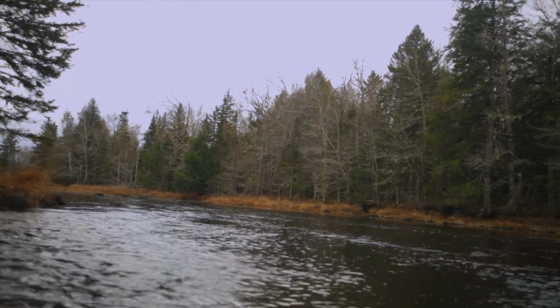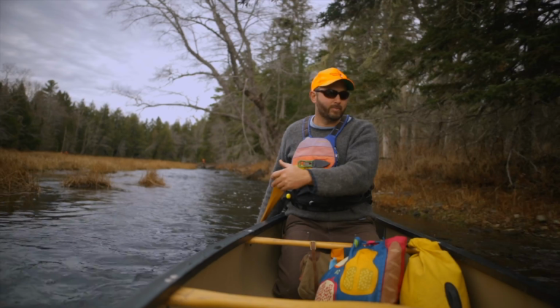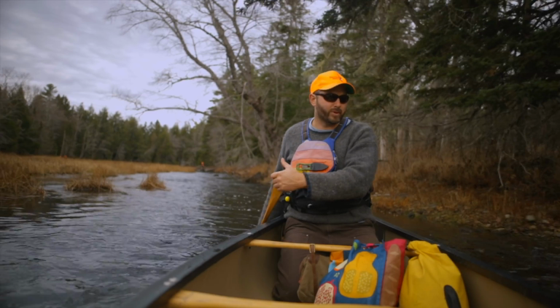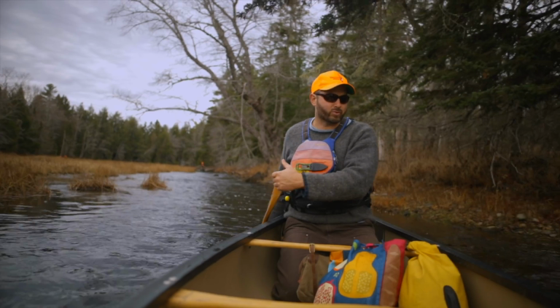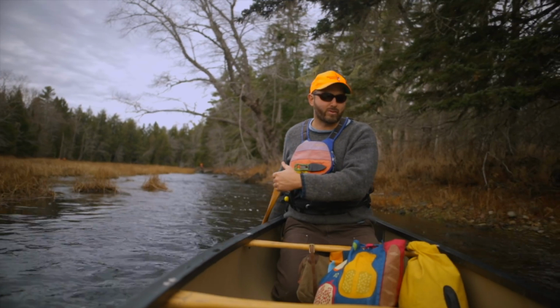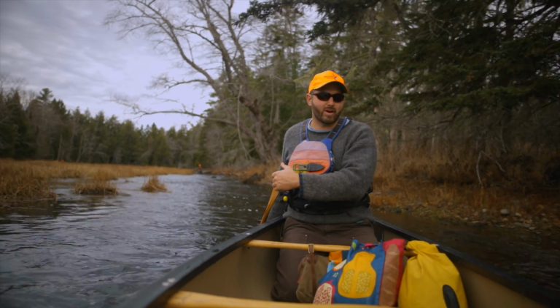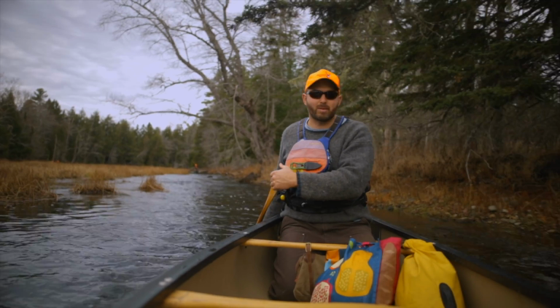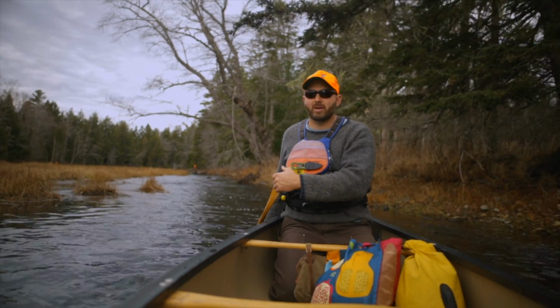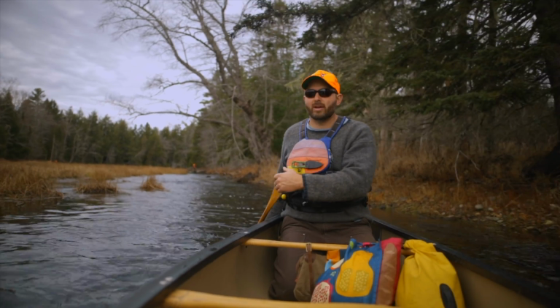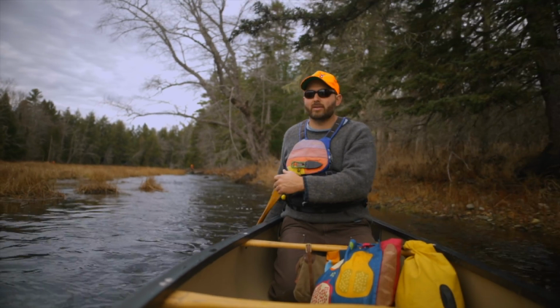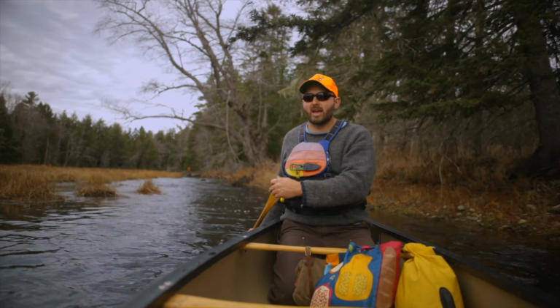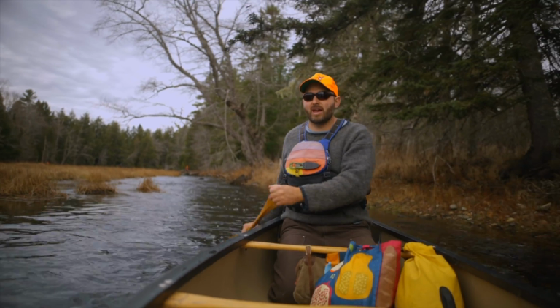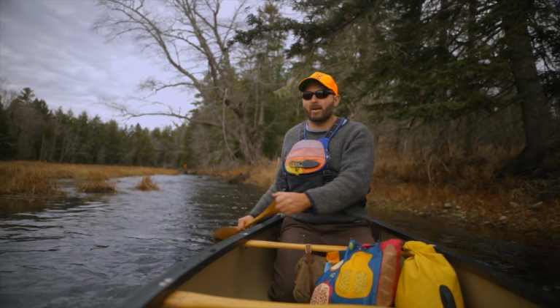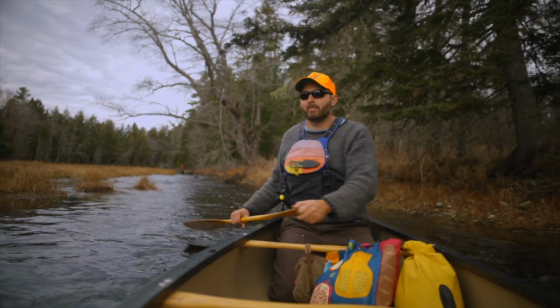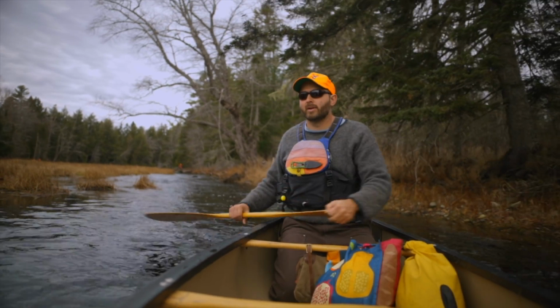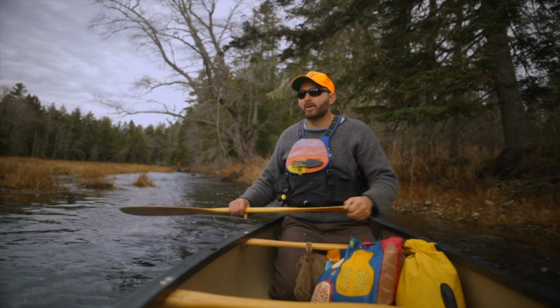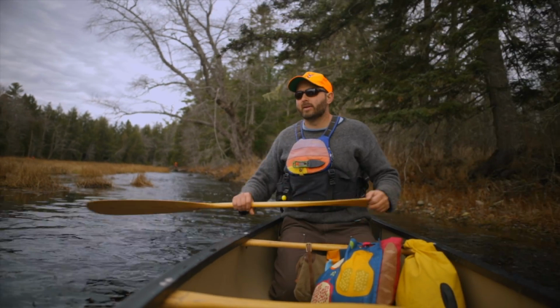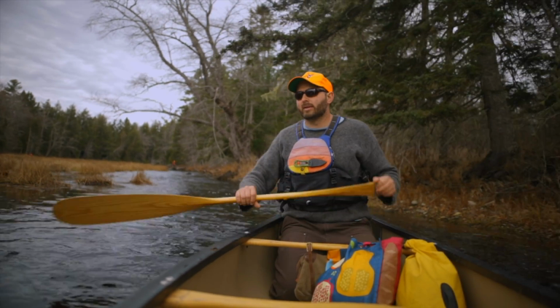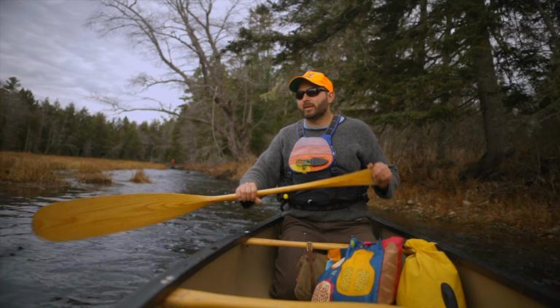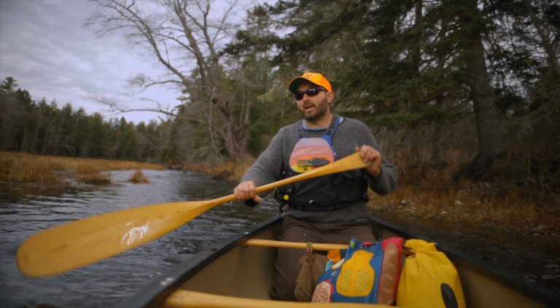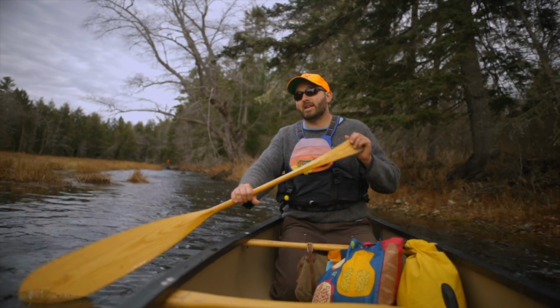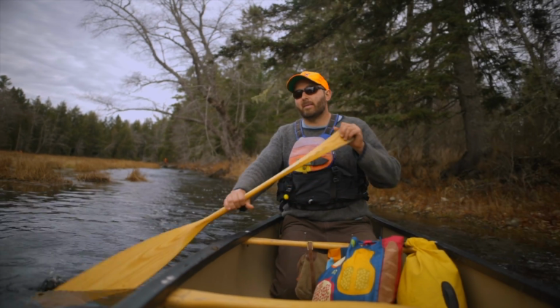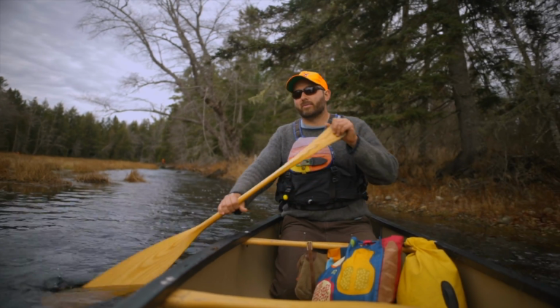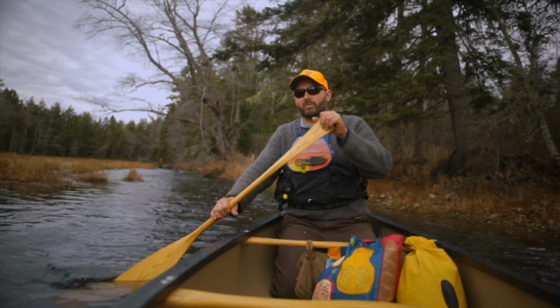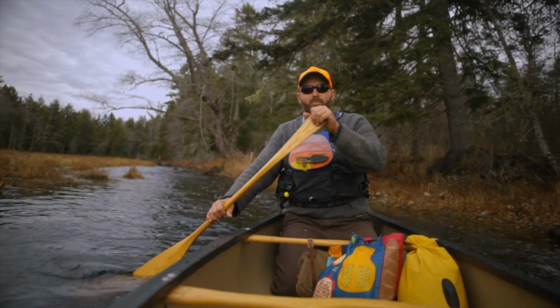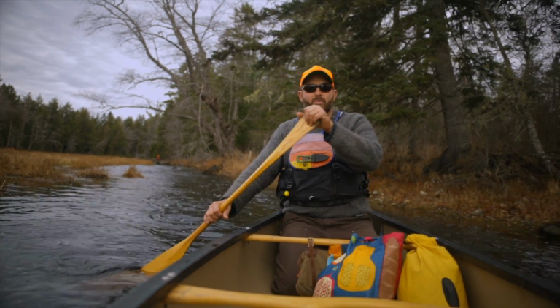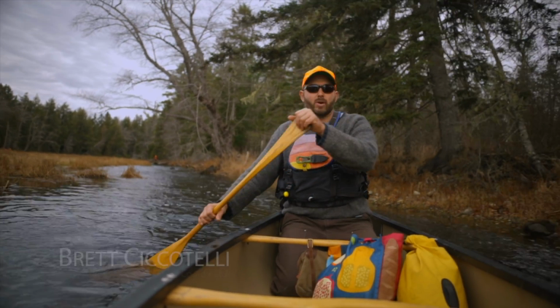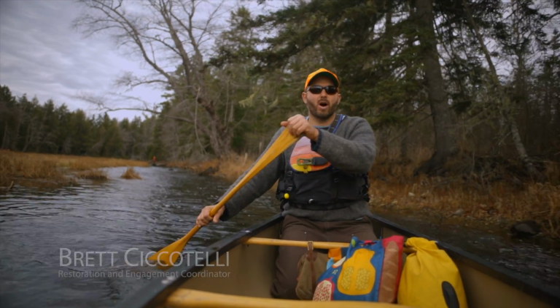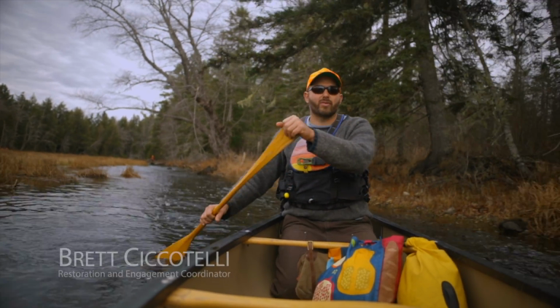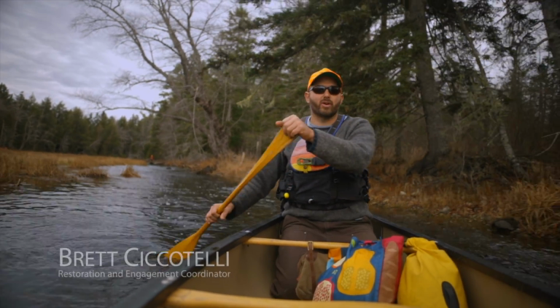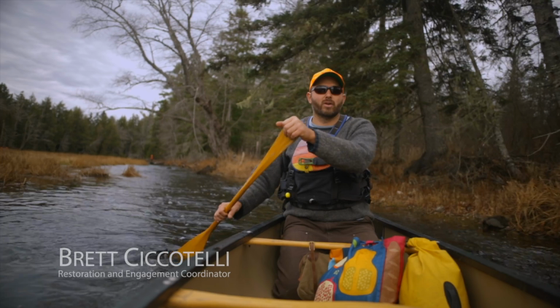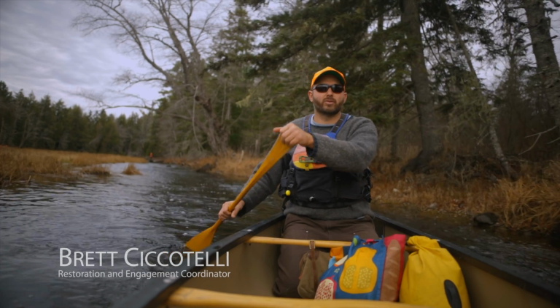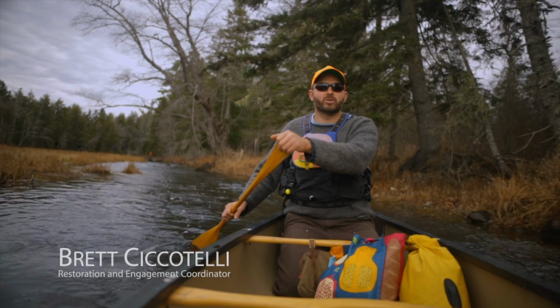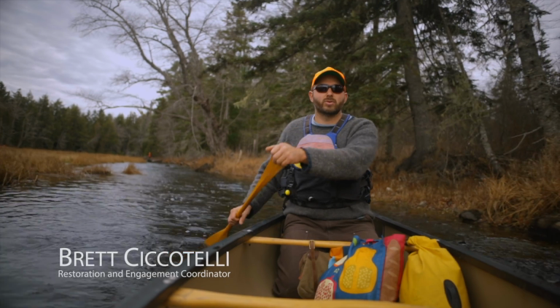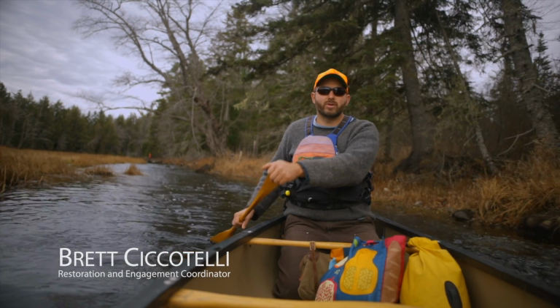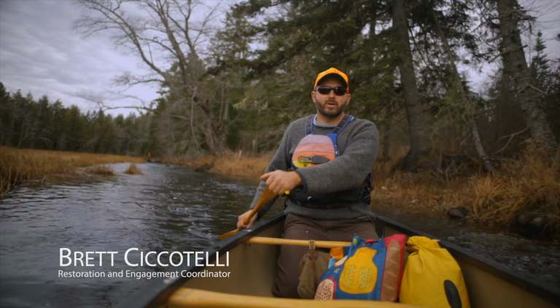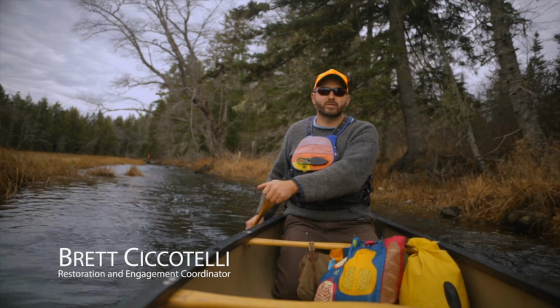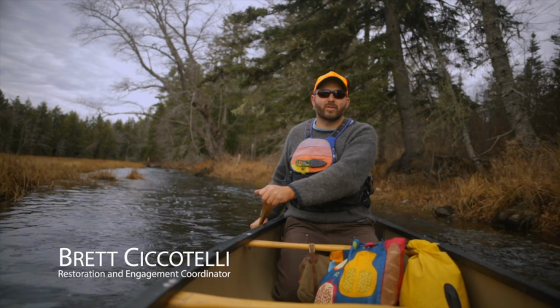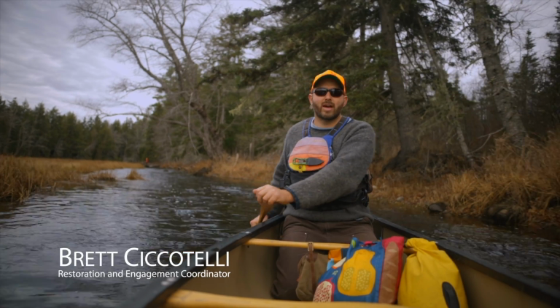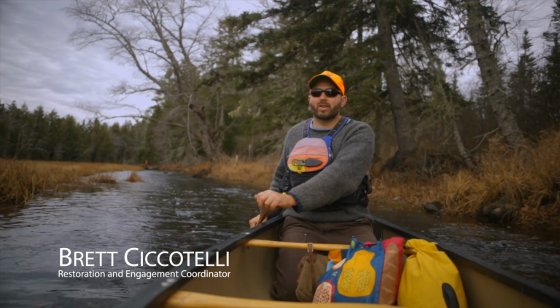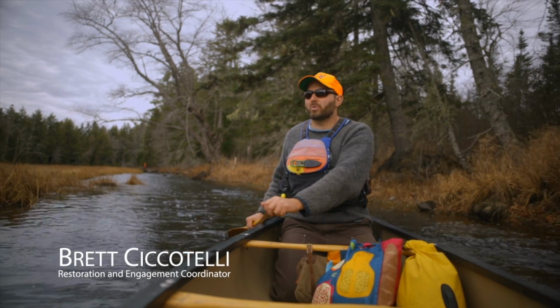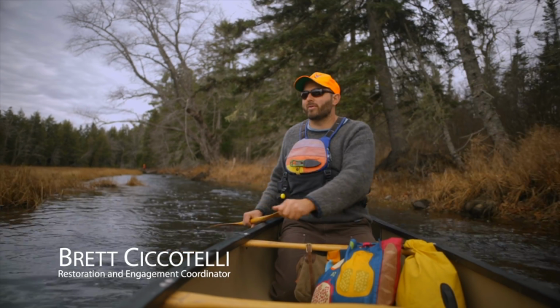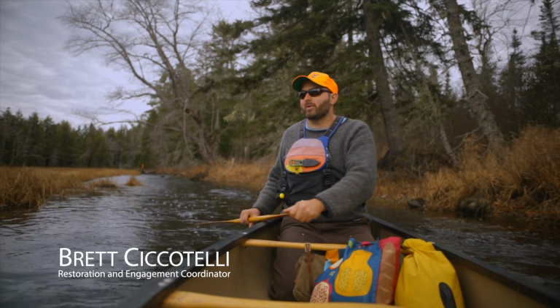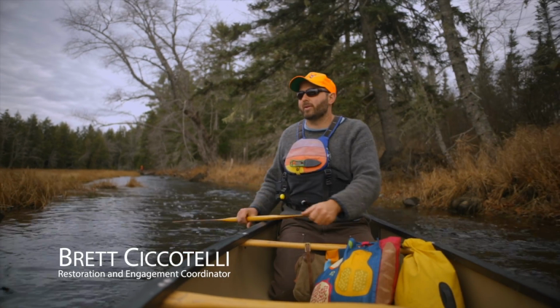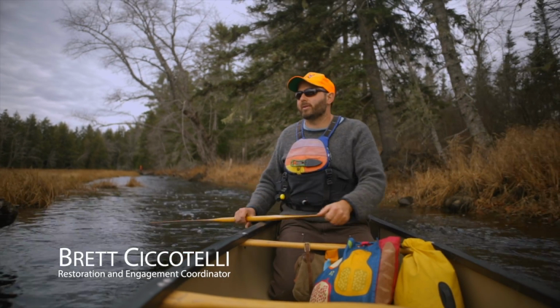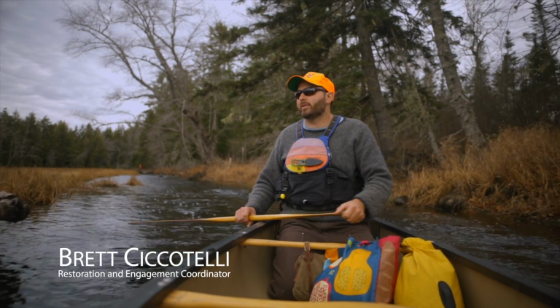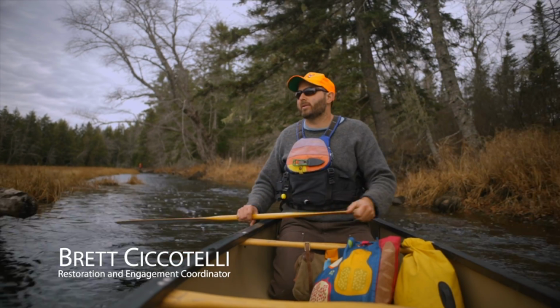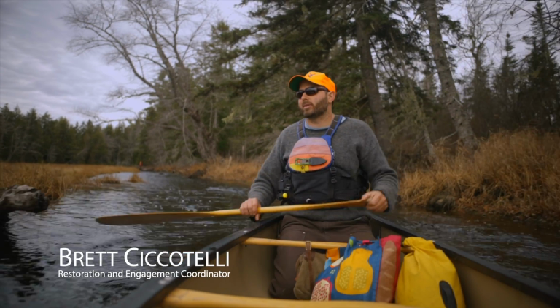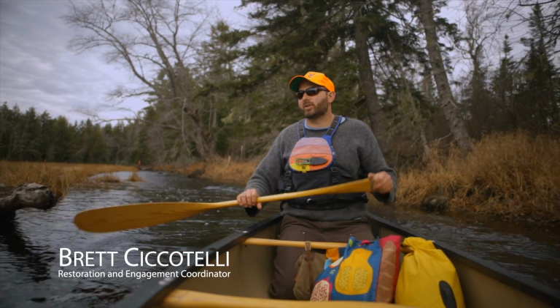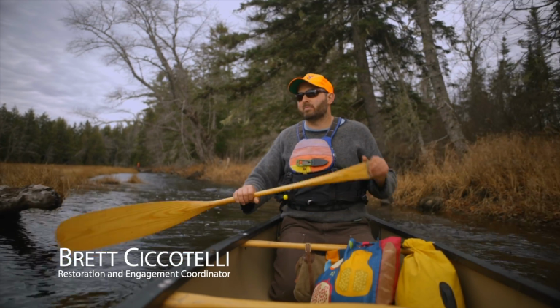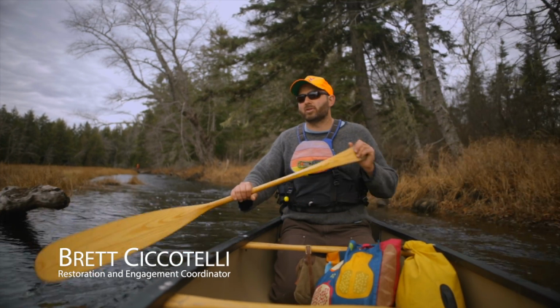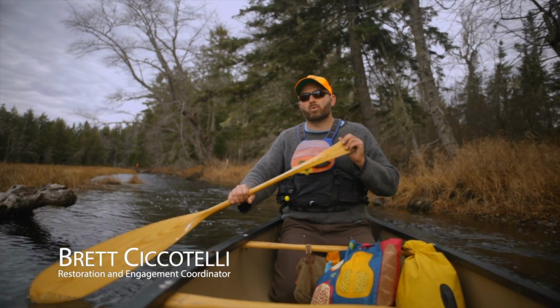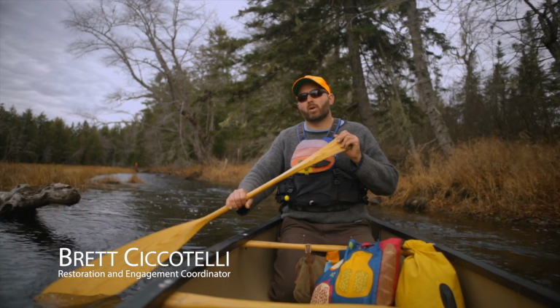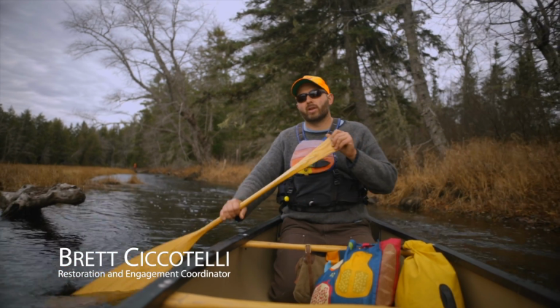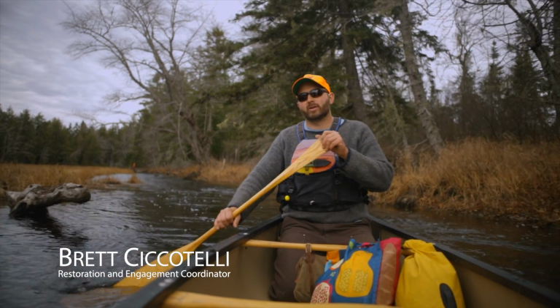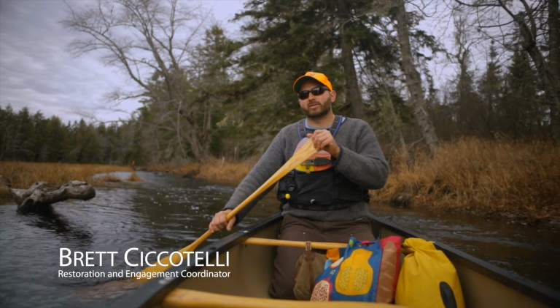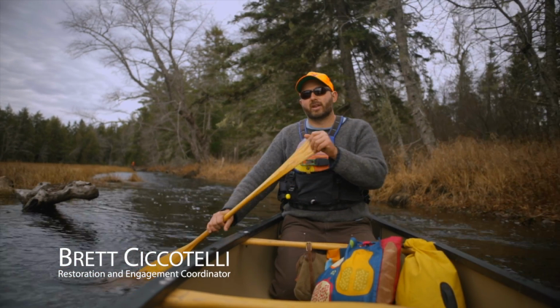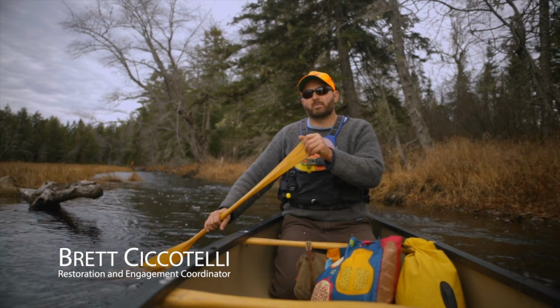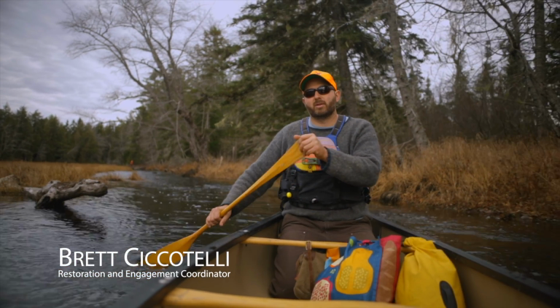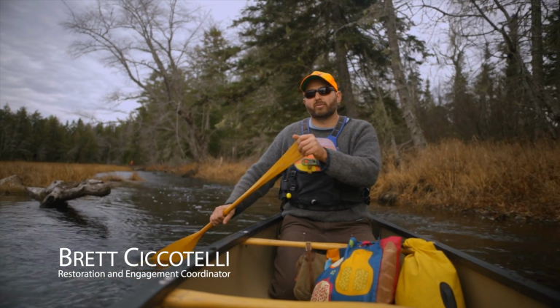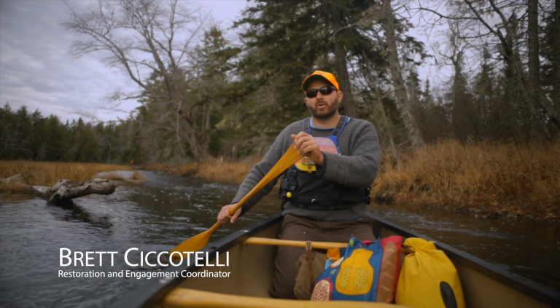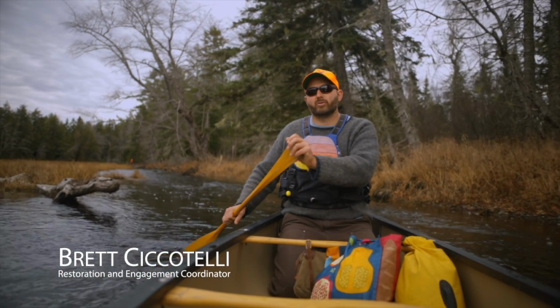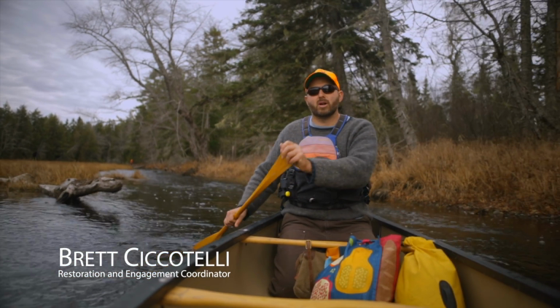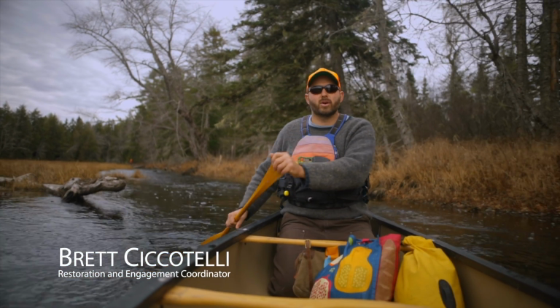This river had a big dam — head dams, on and off, for 200 years at the head of the river, and it's only been 20 years that it's been free-flowing.